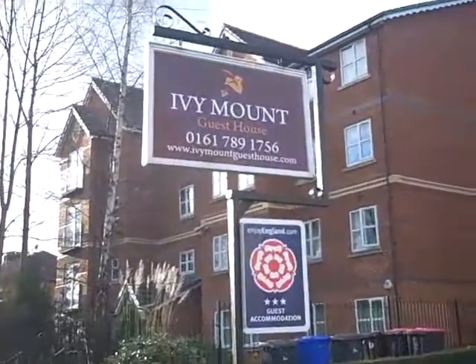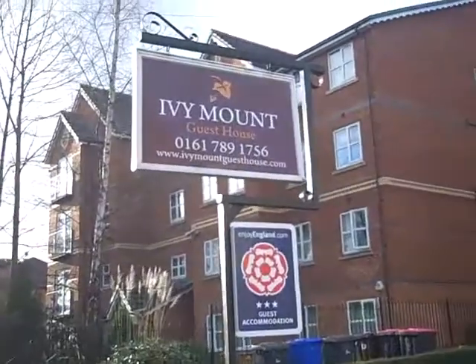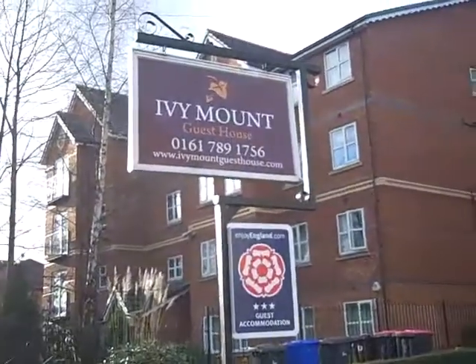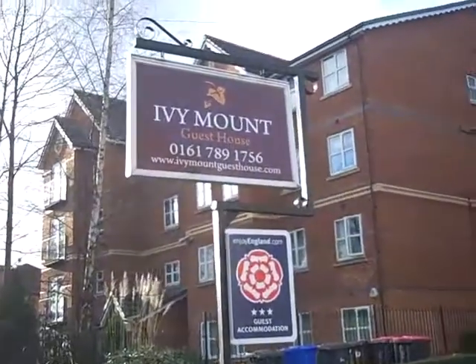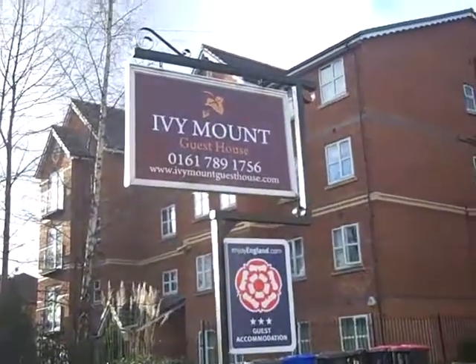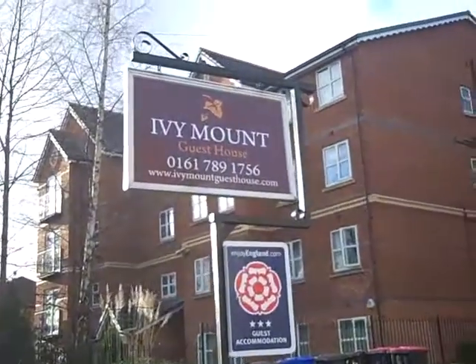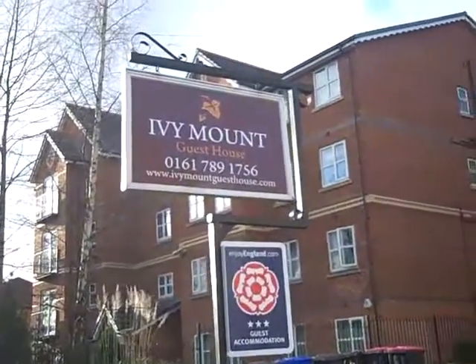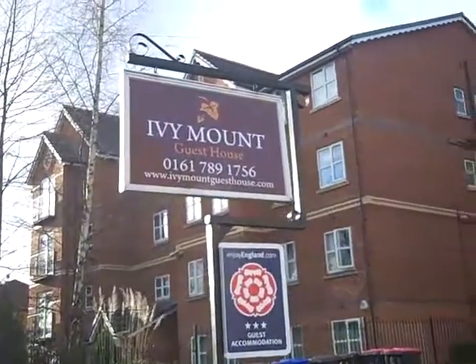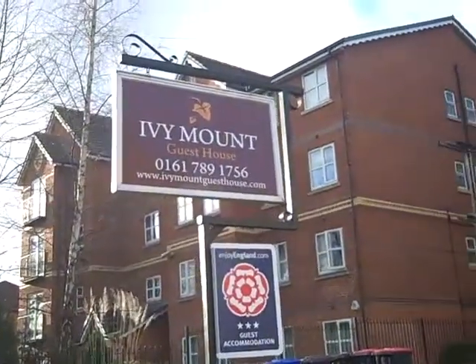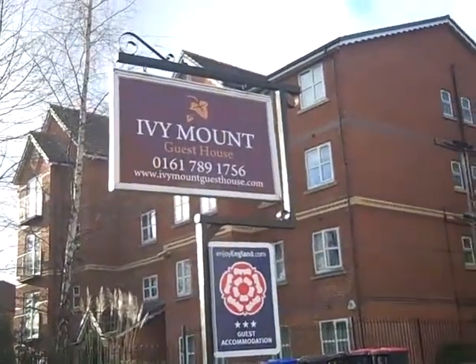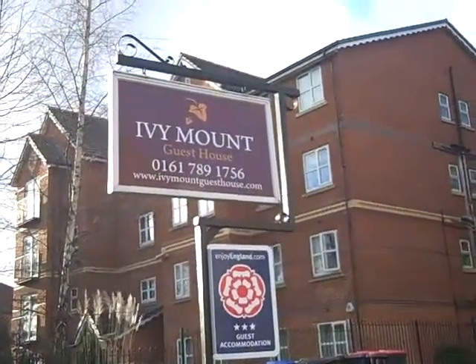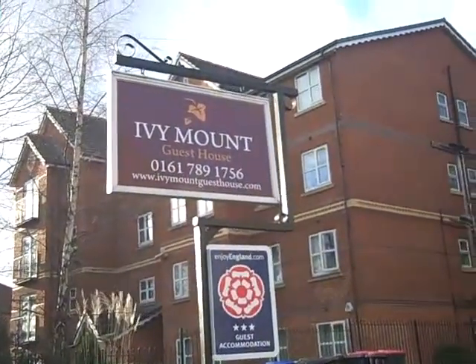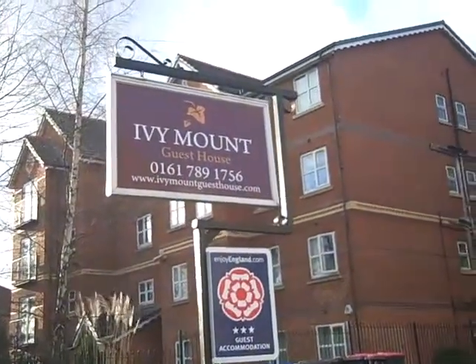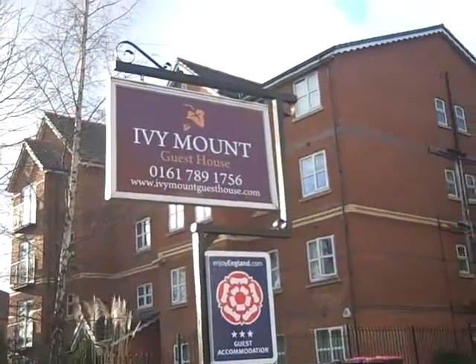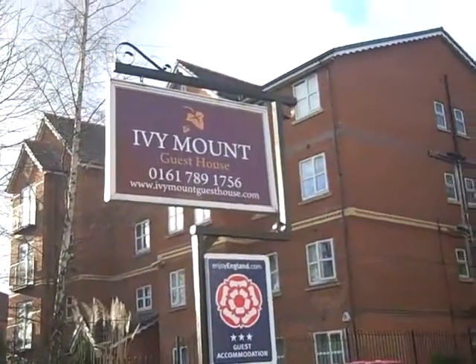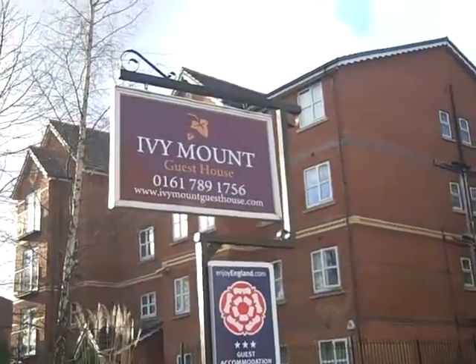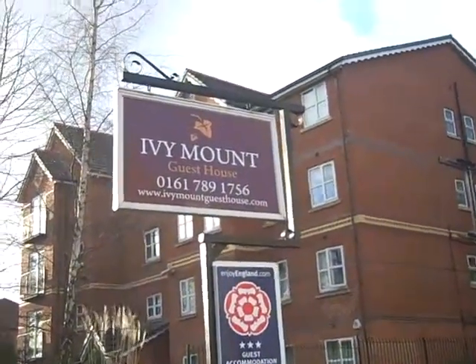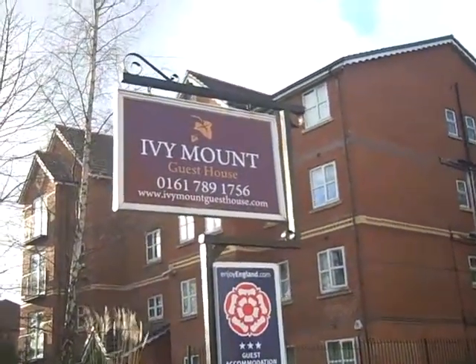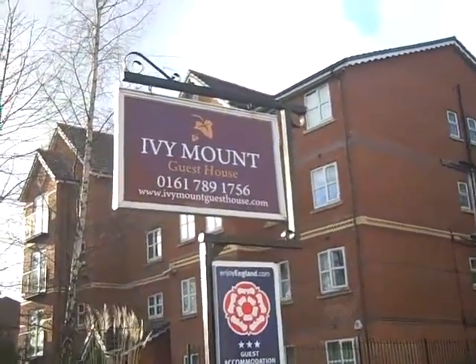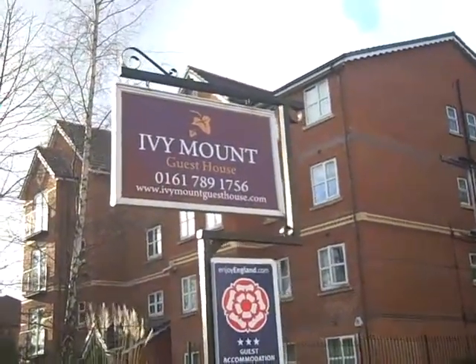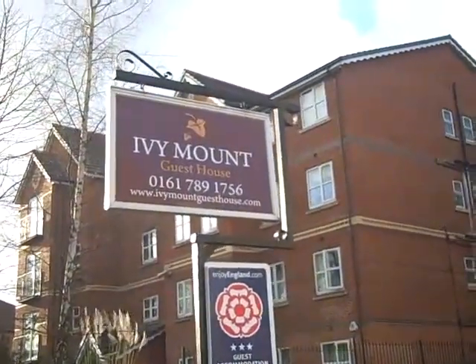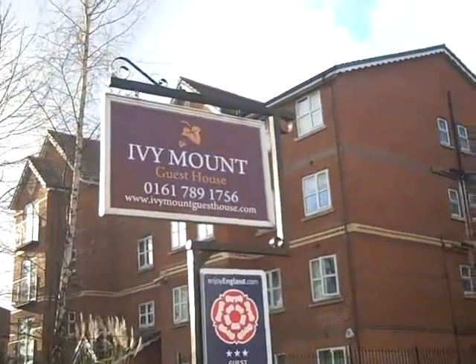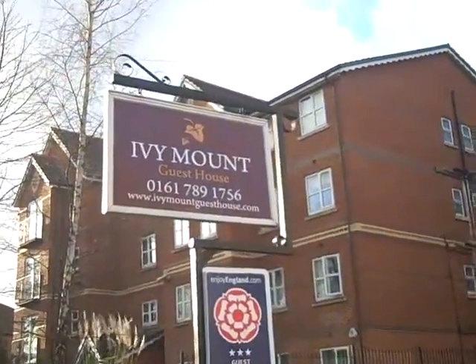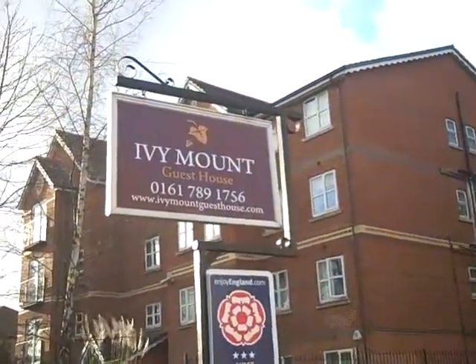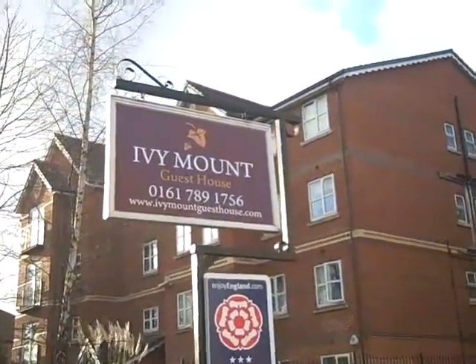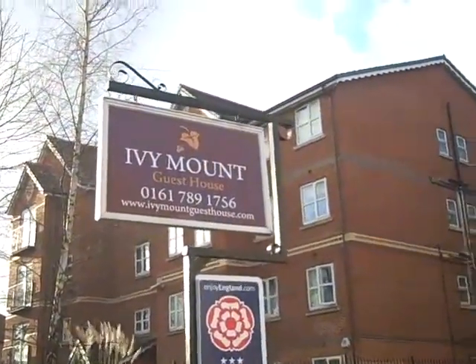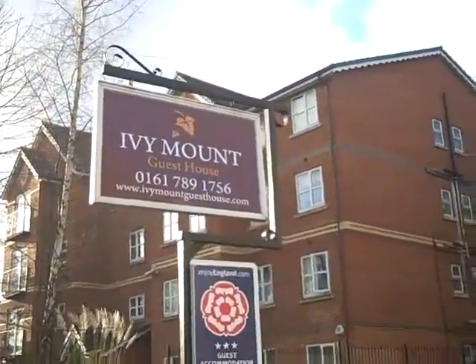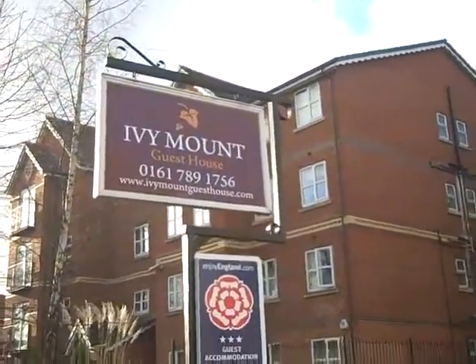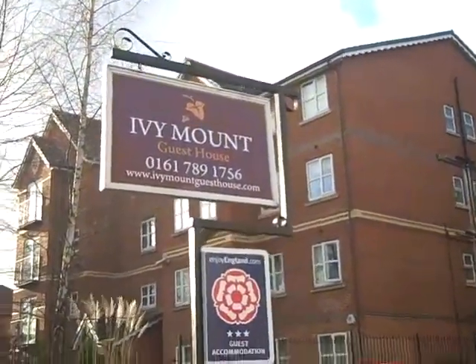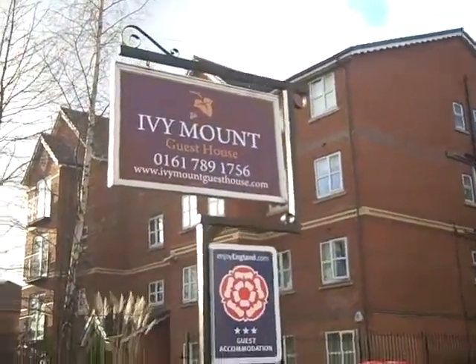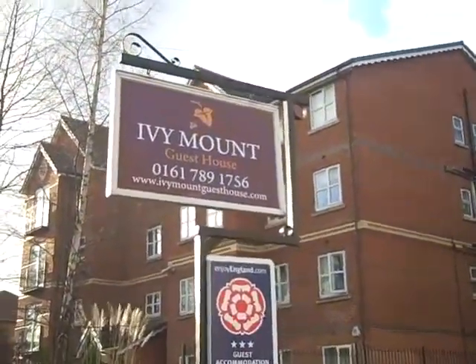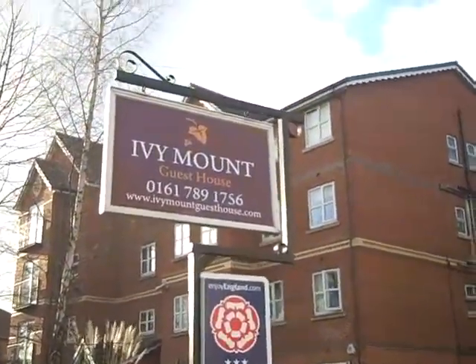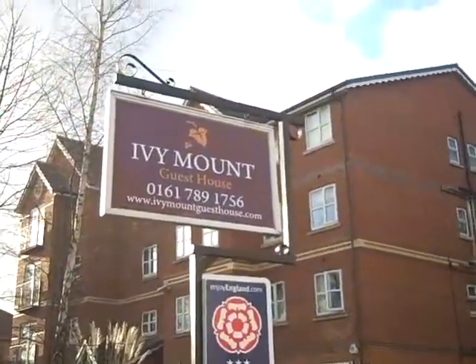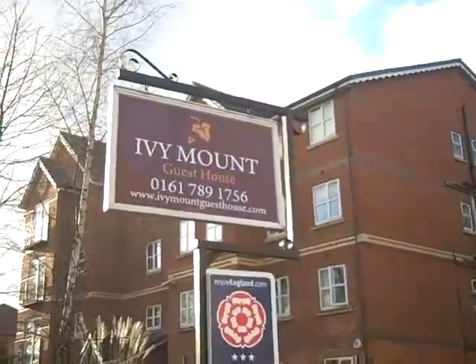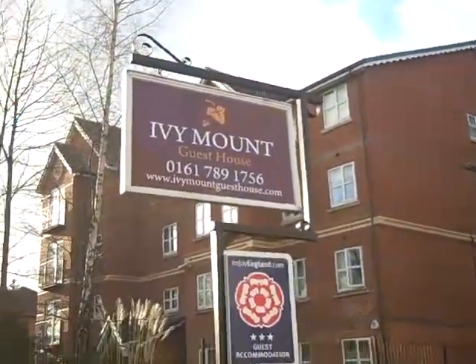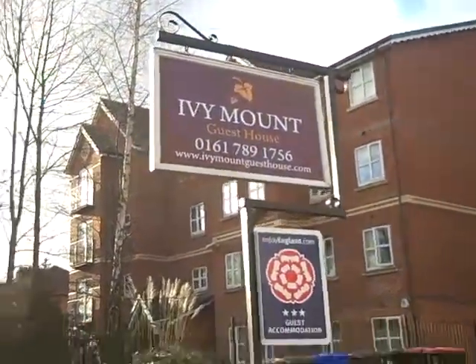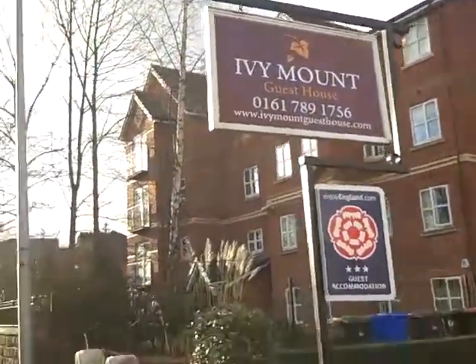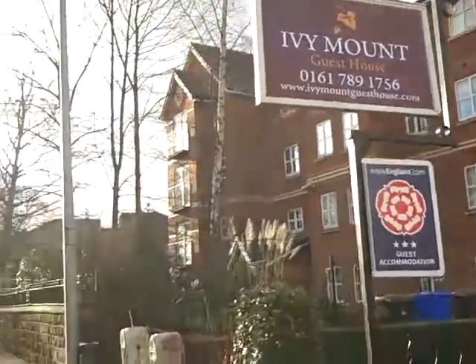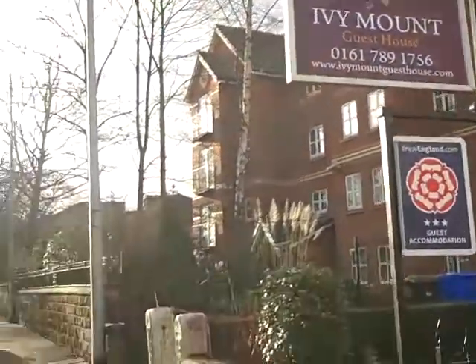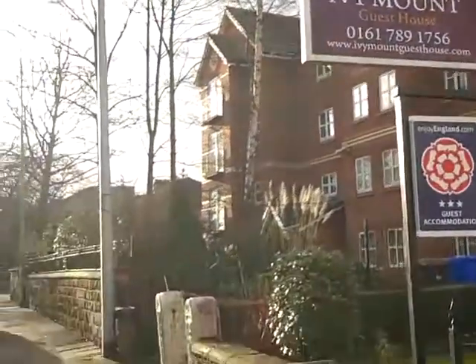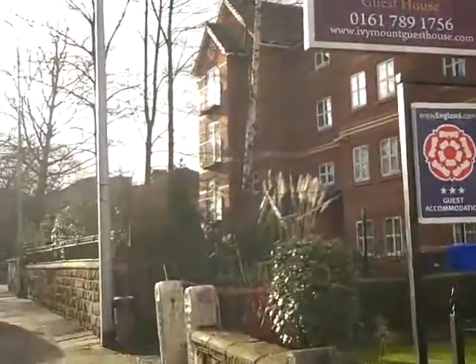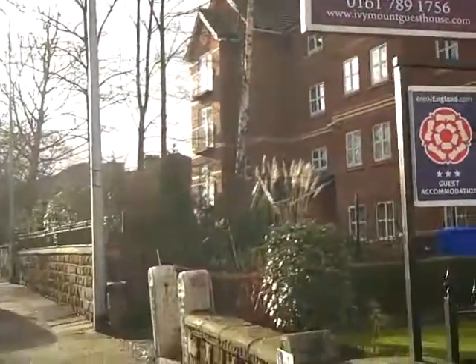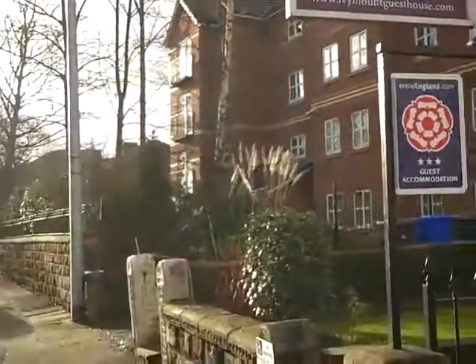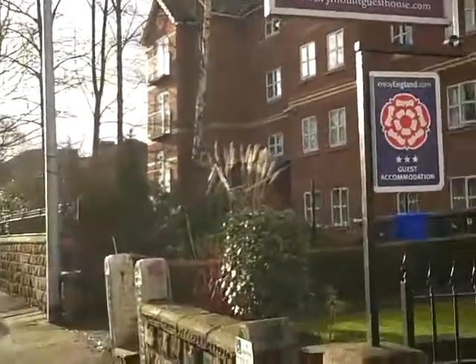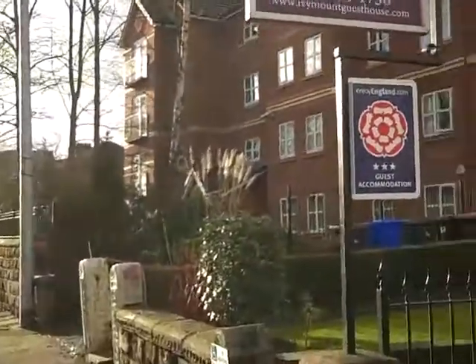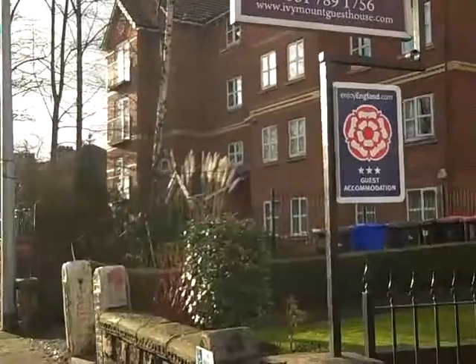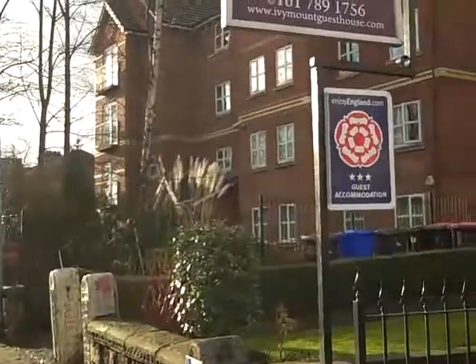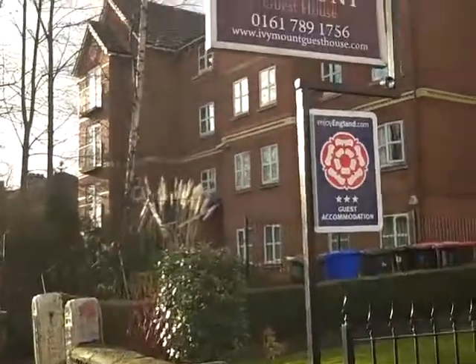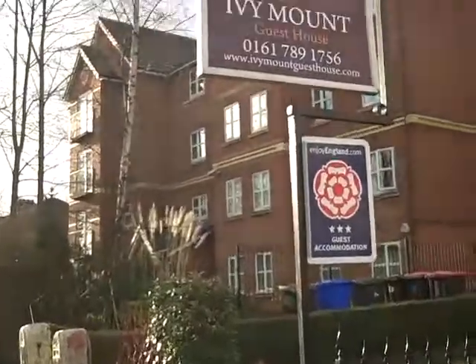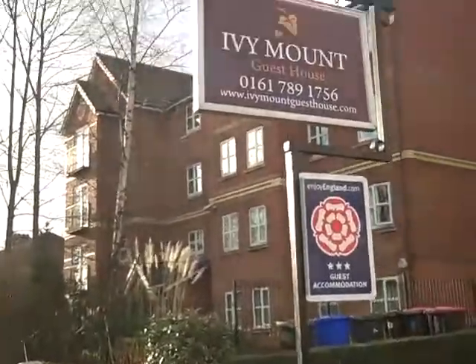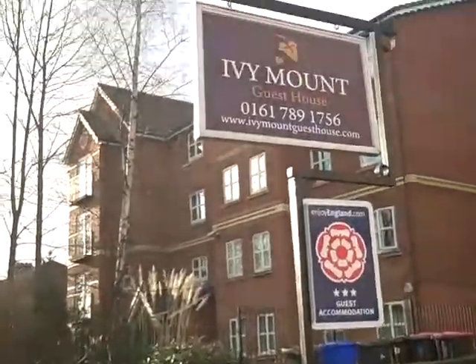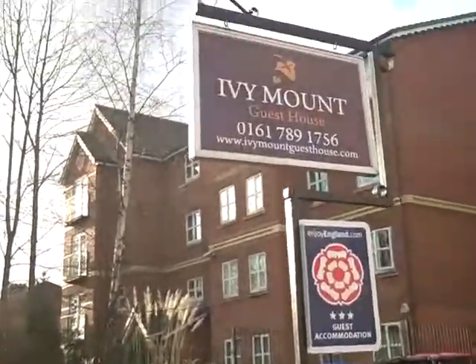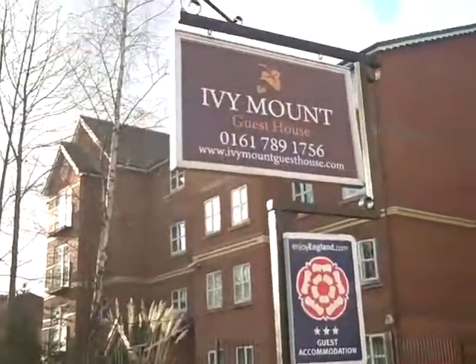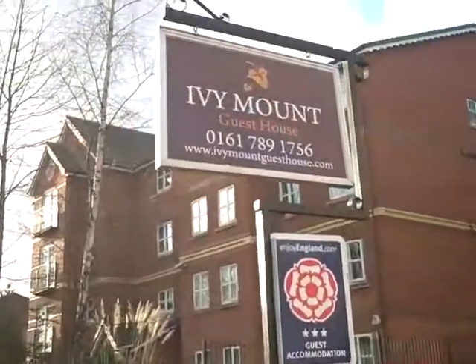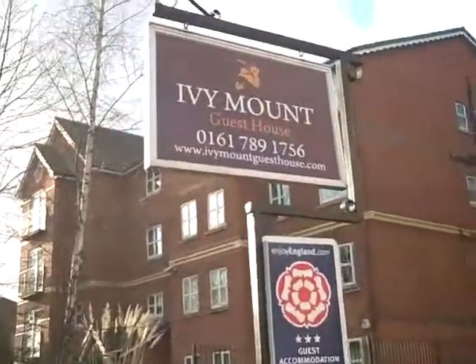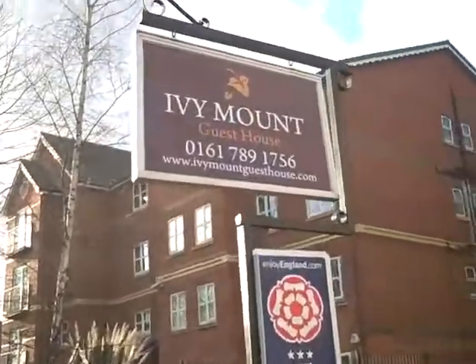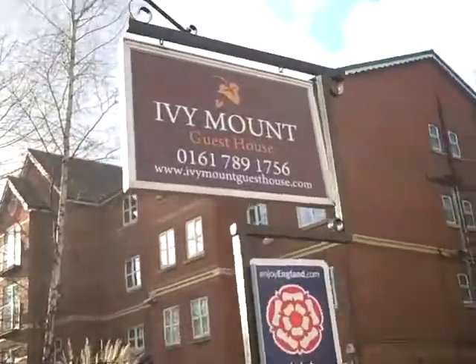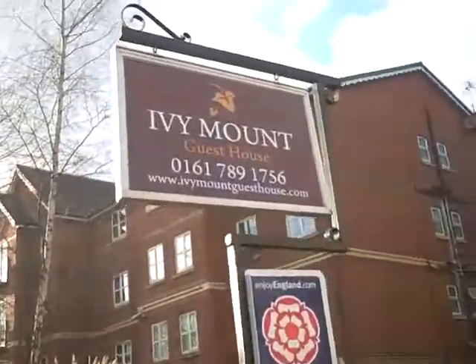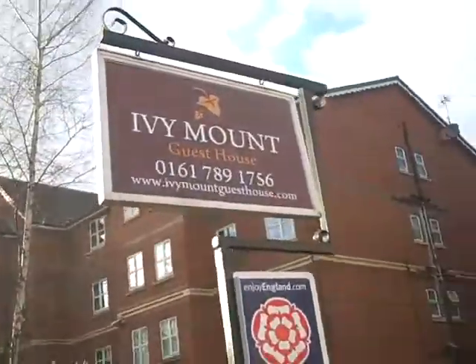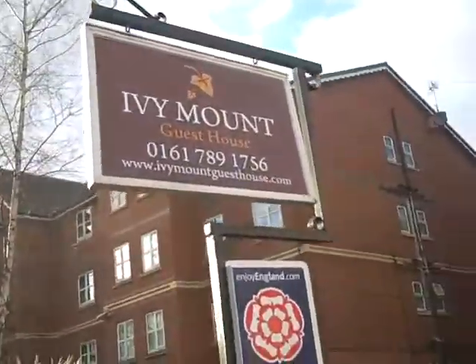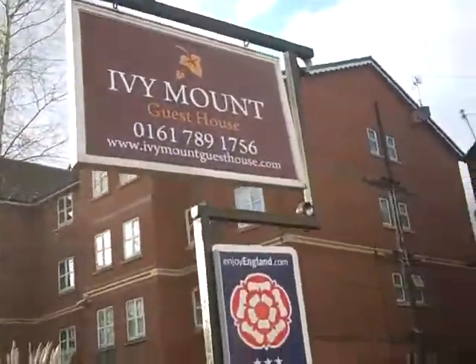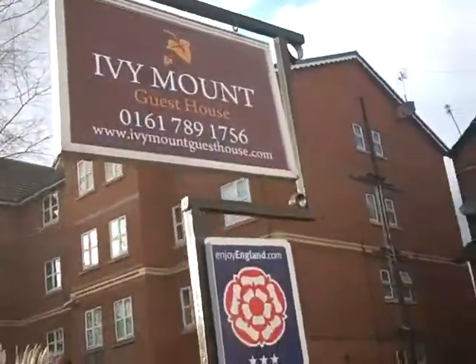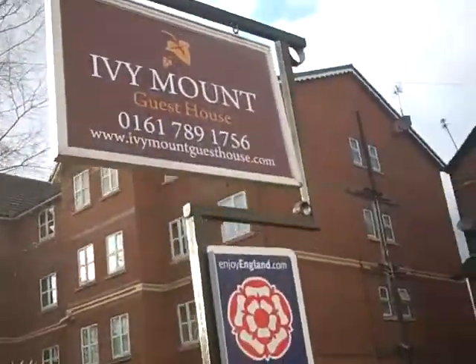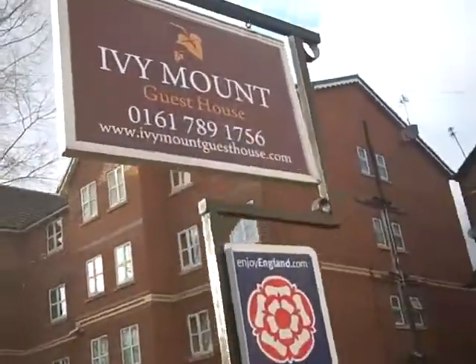Hello there, I'm Paul. I'm the owner of the Ivy Mount Guesthouse and I'm going to show you how to get to room number five.